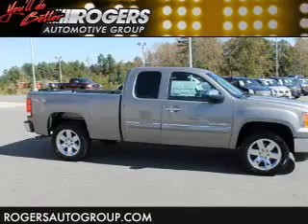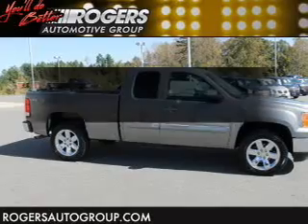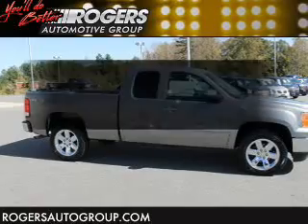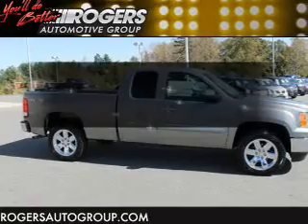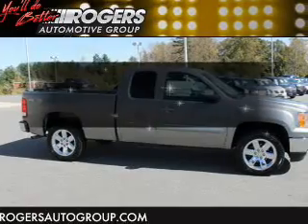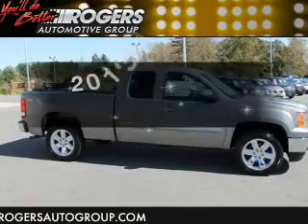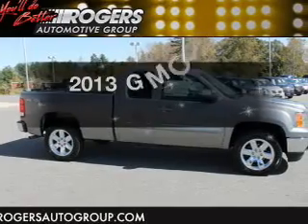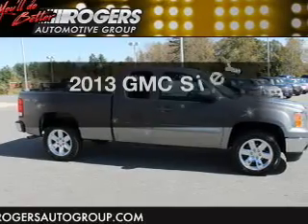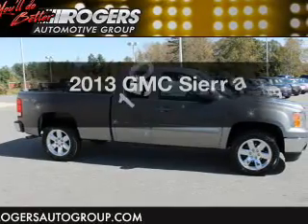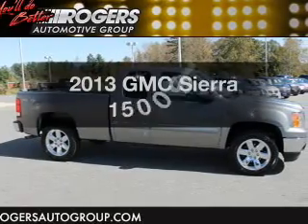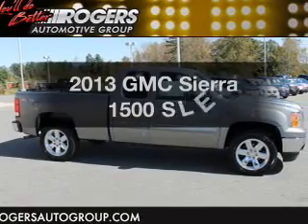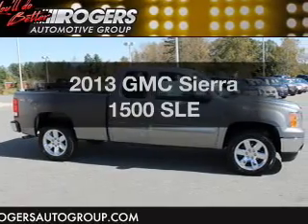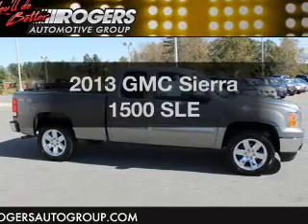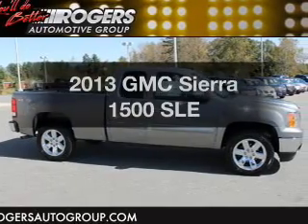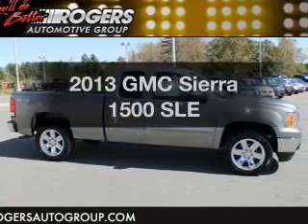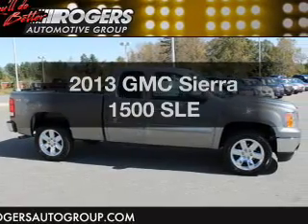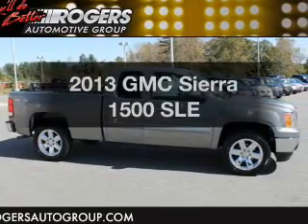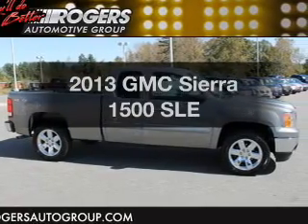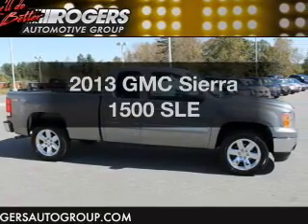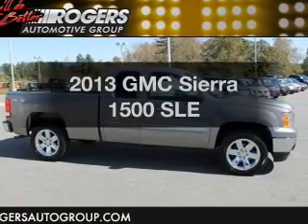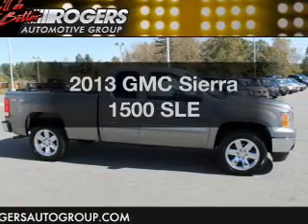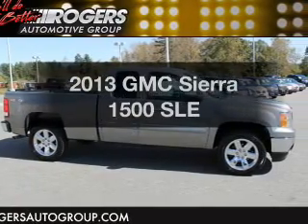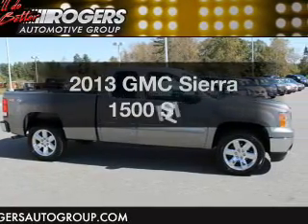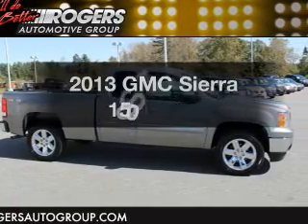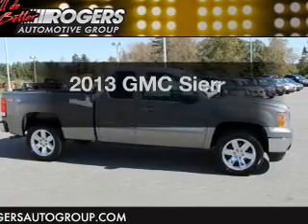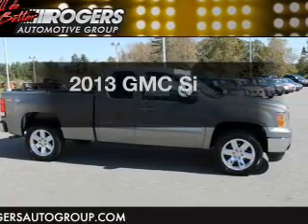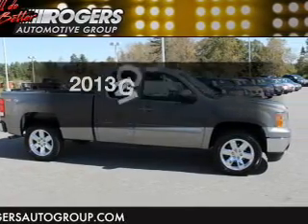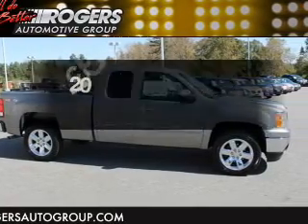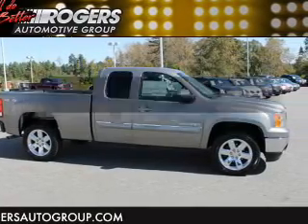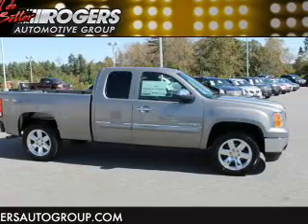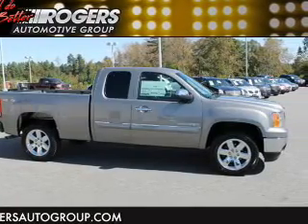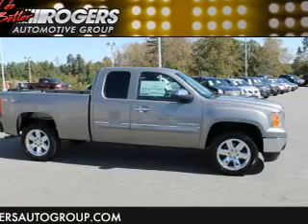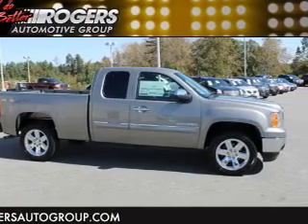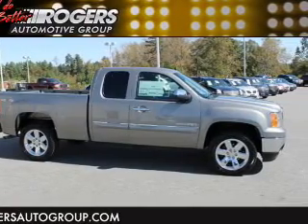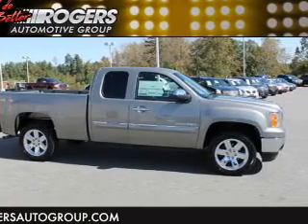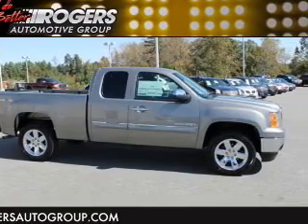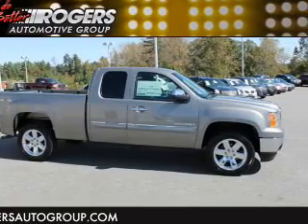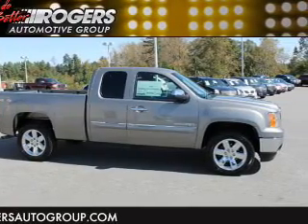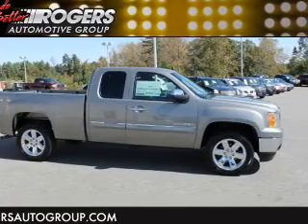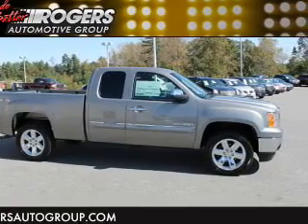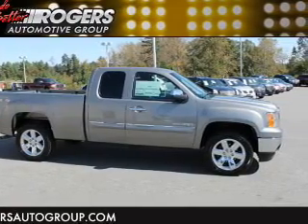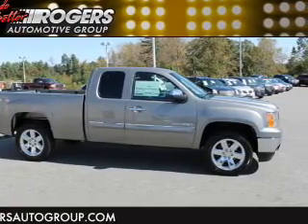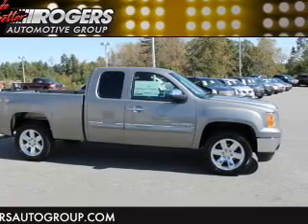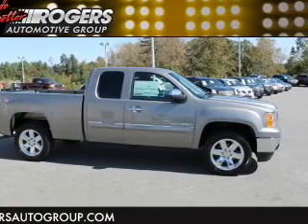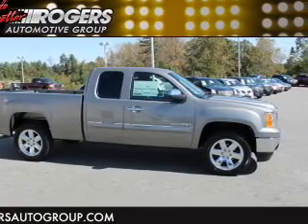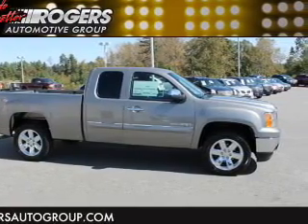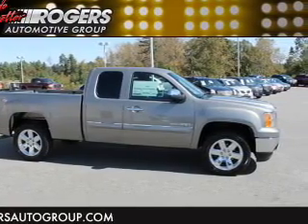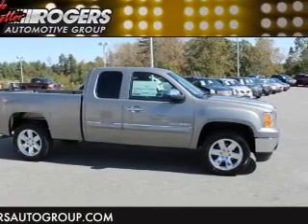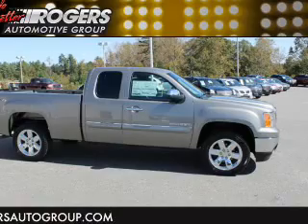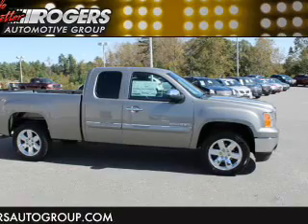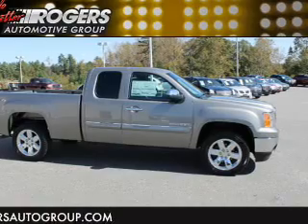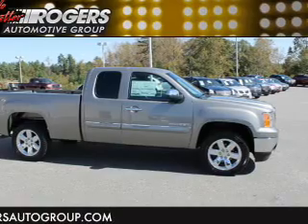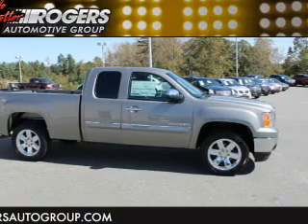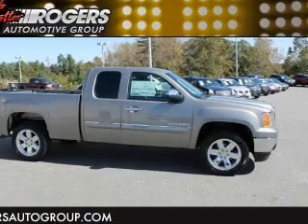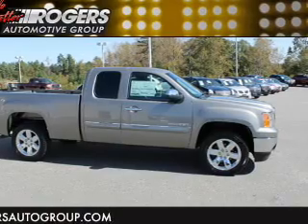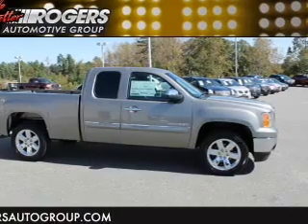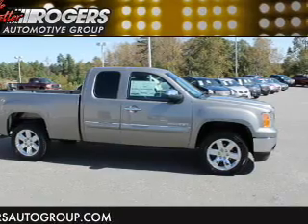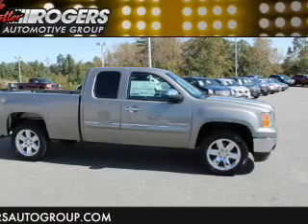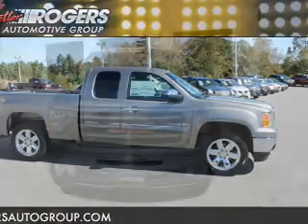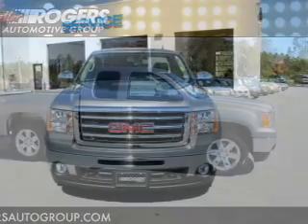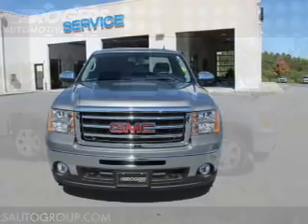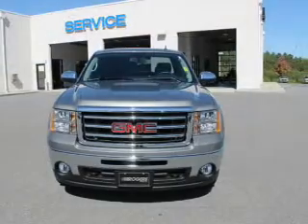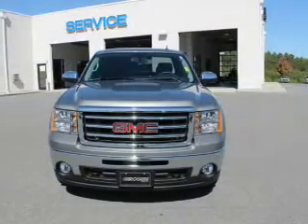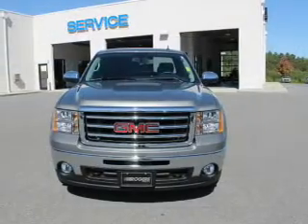Check out this 2013 GMC Sierra 1500. If you're looking for a first-rate auto, this one could be yours today.